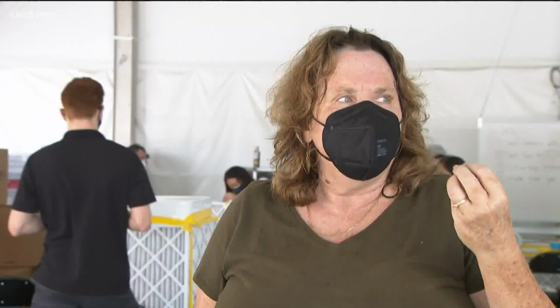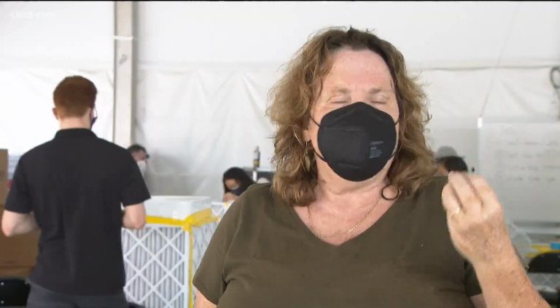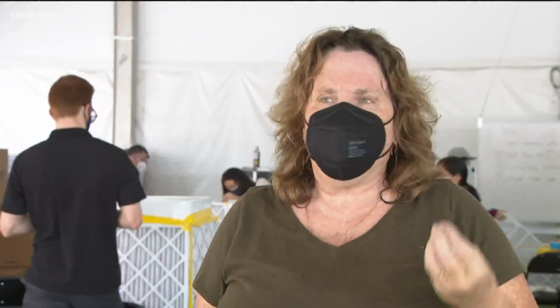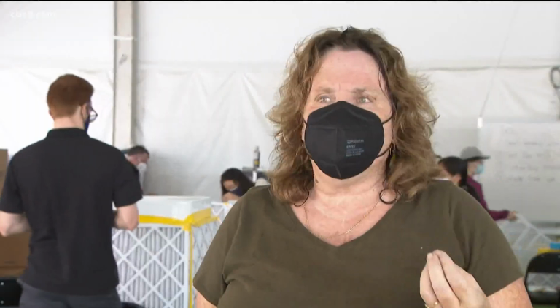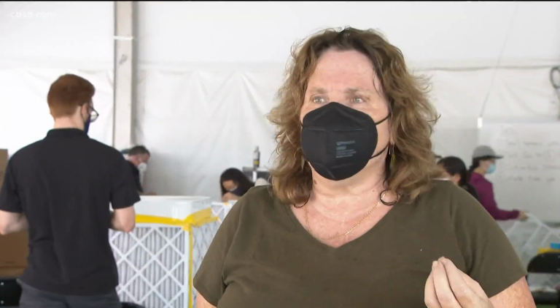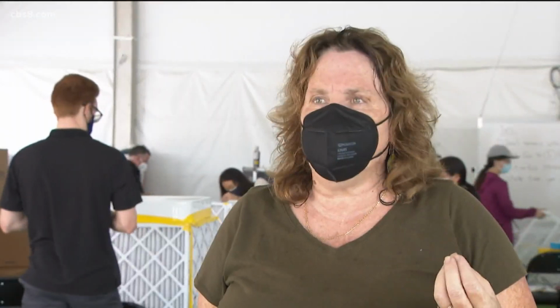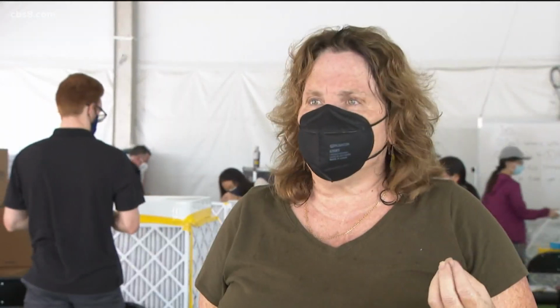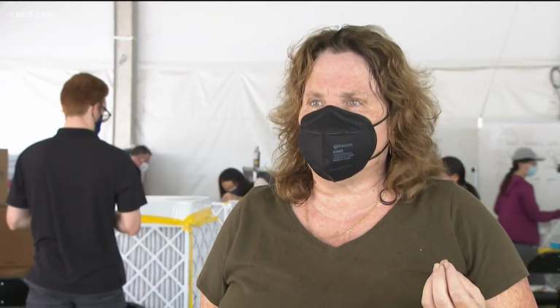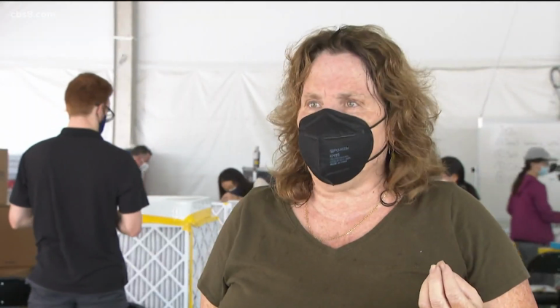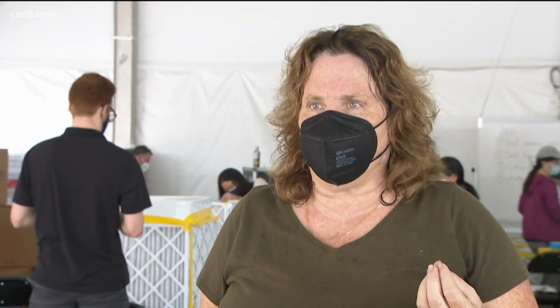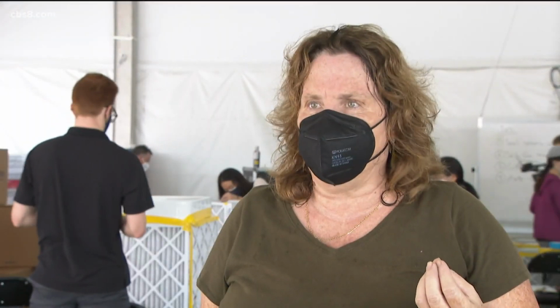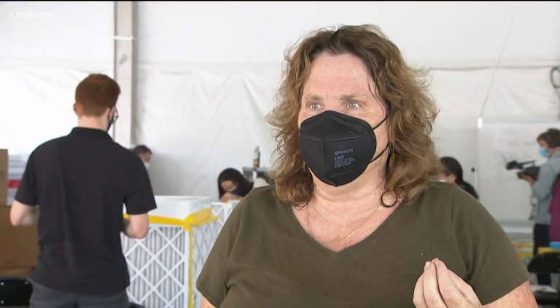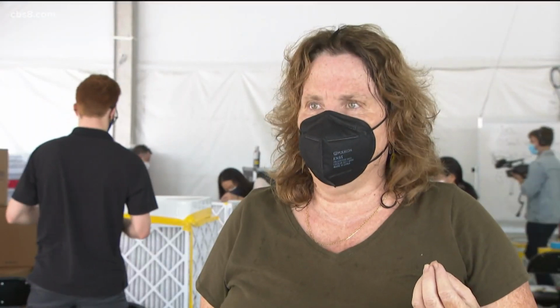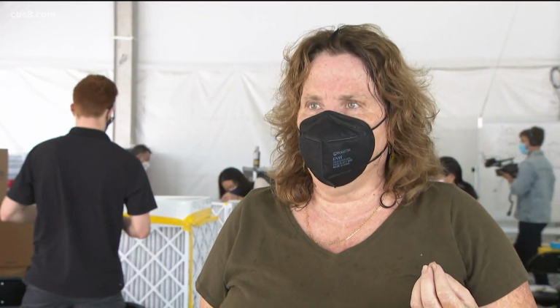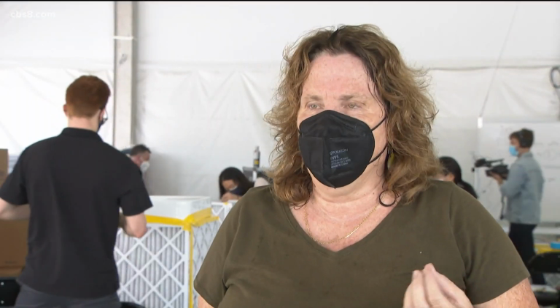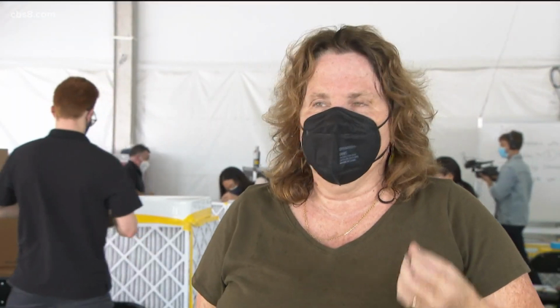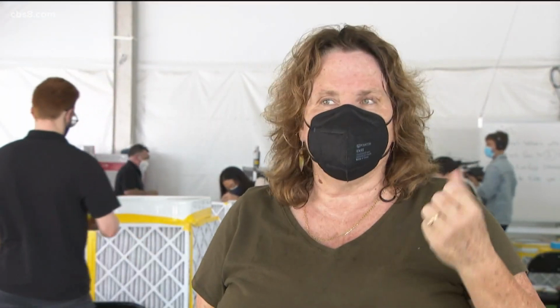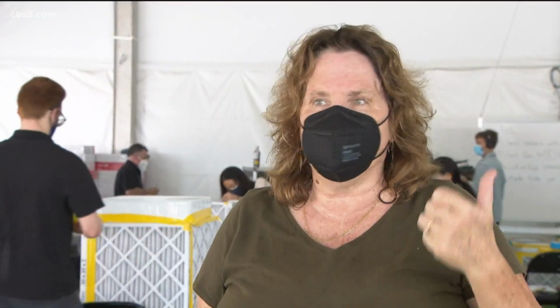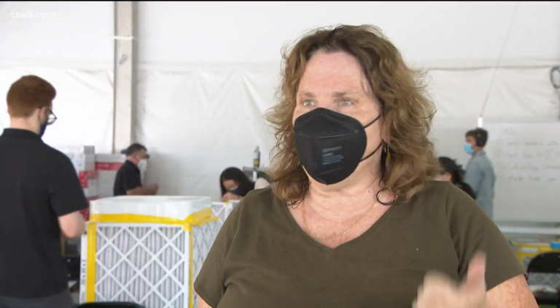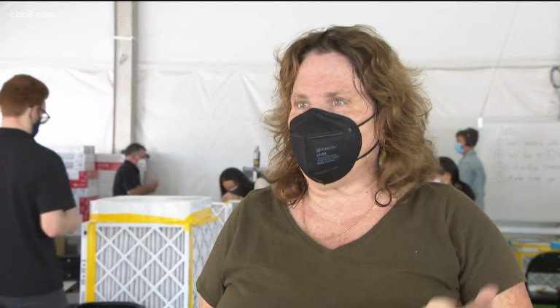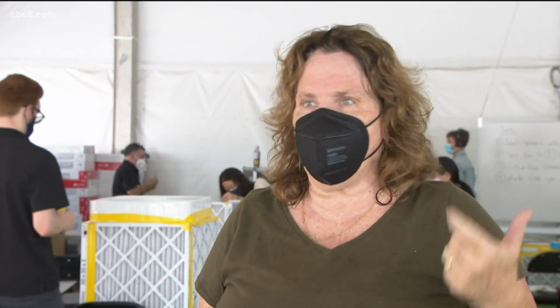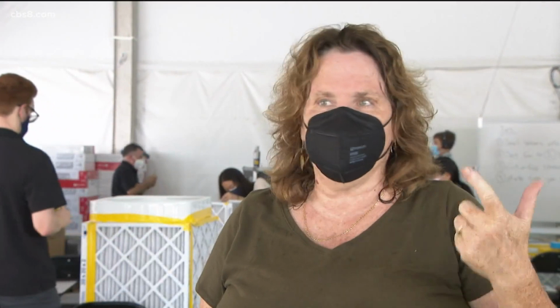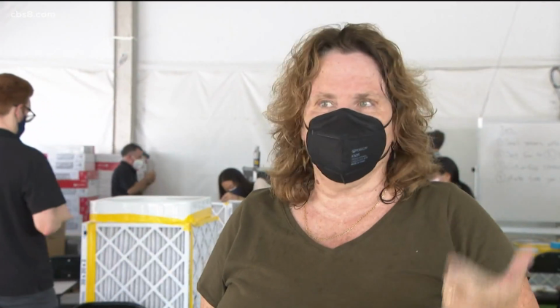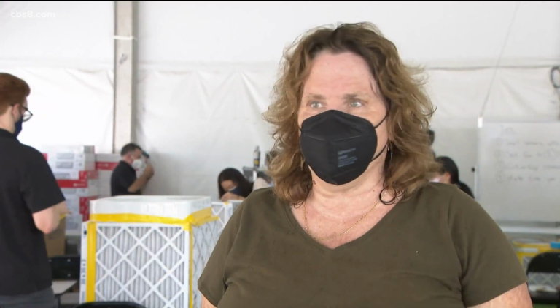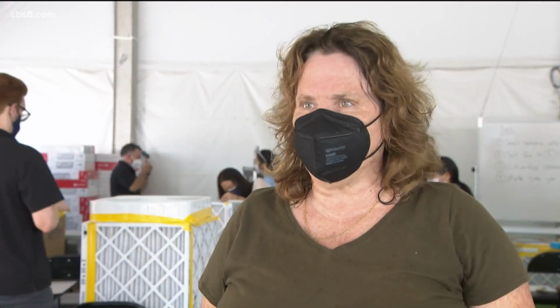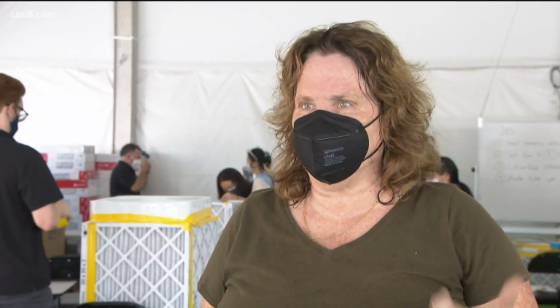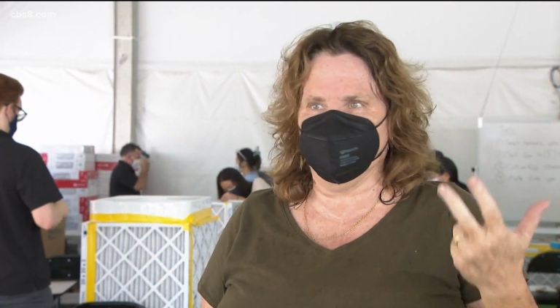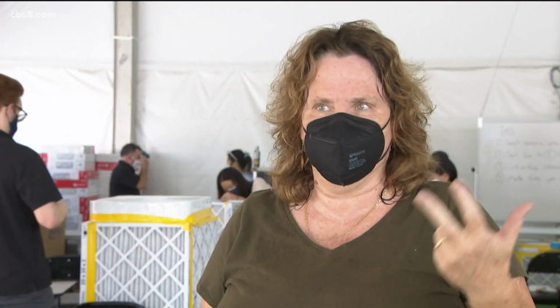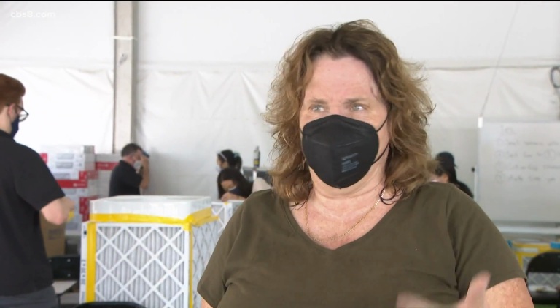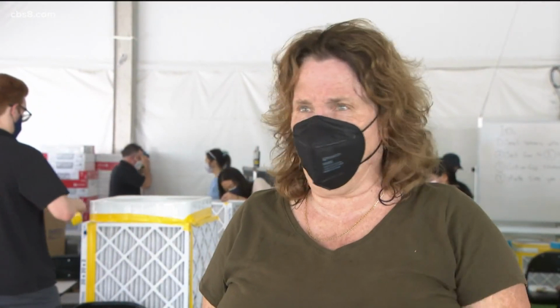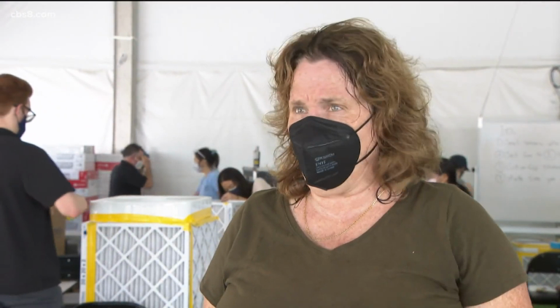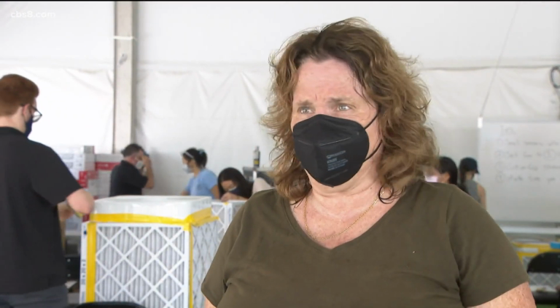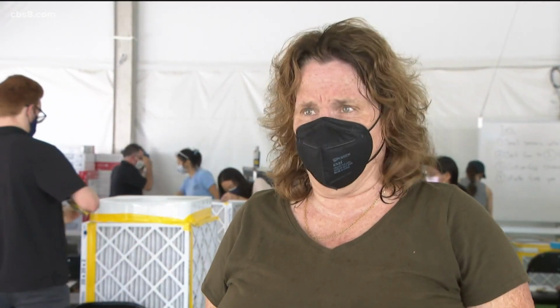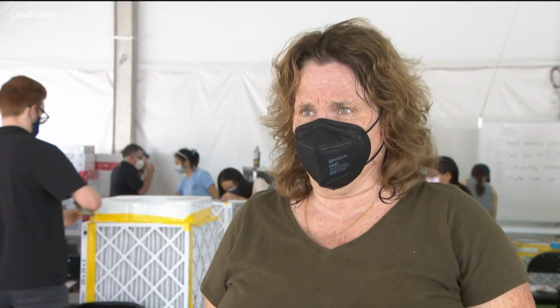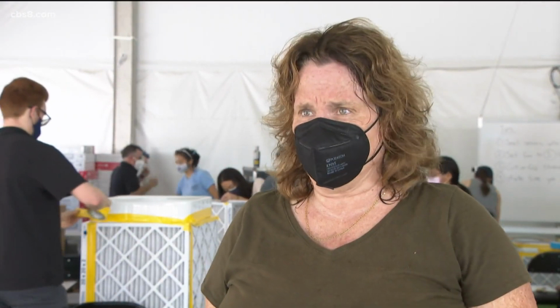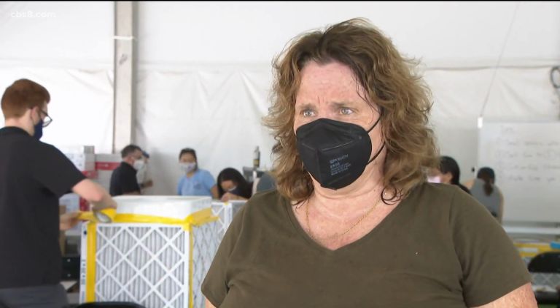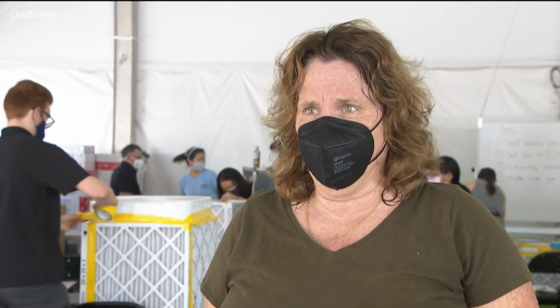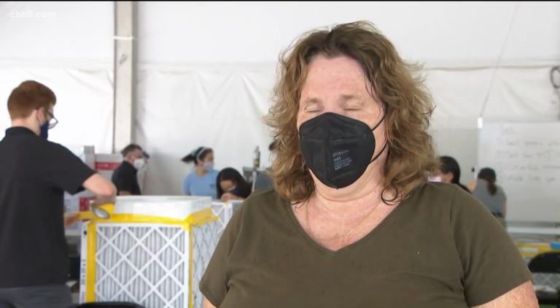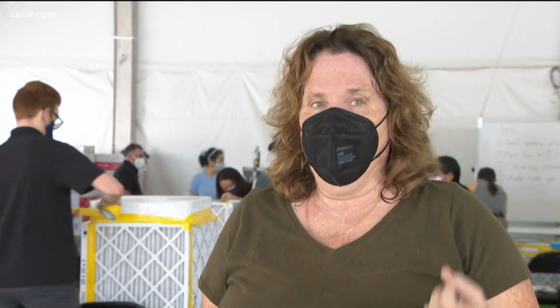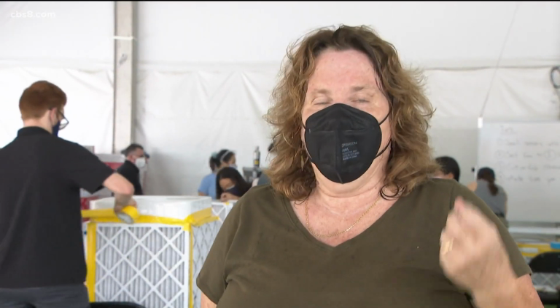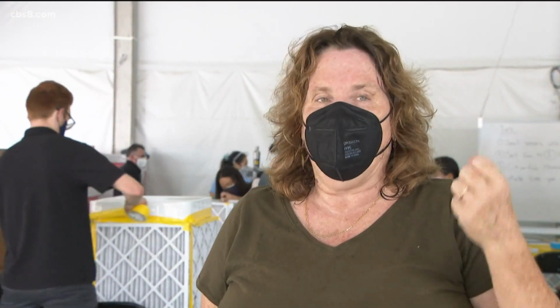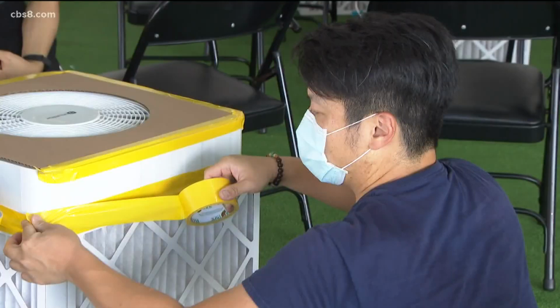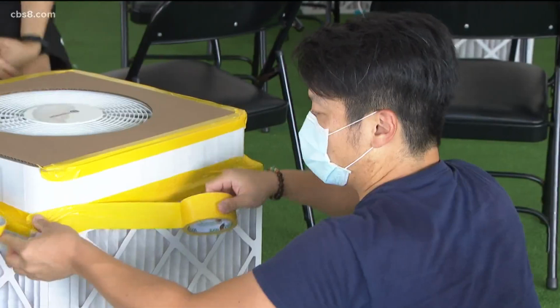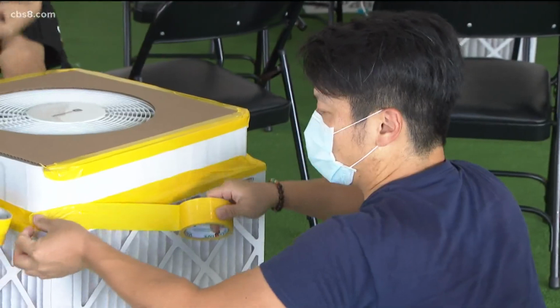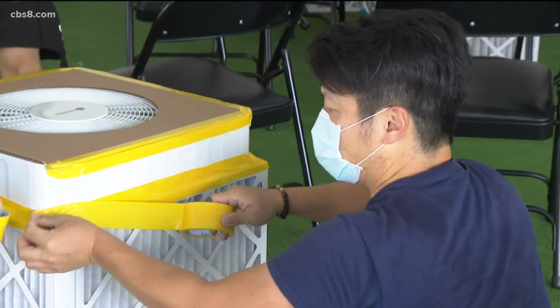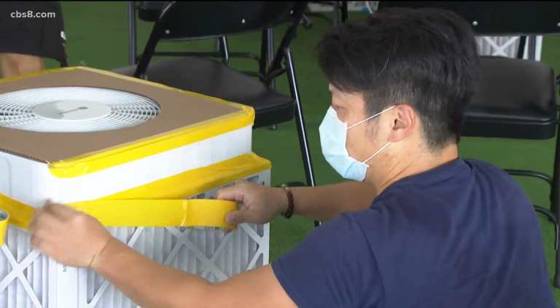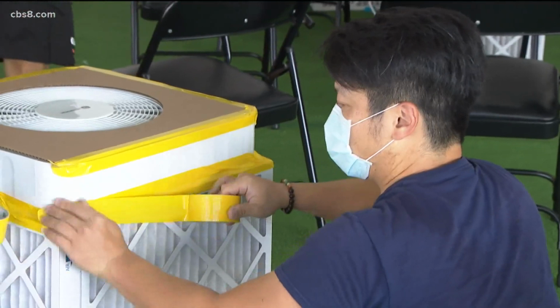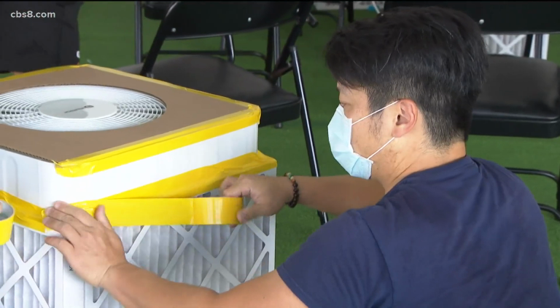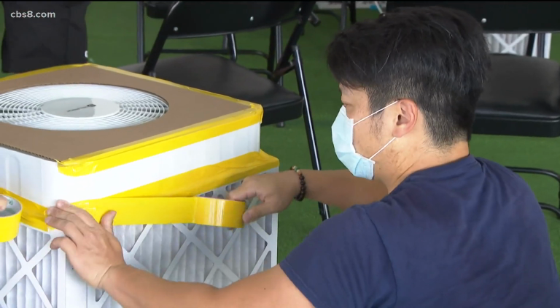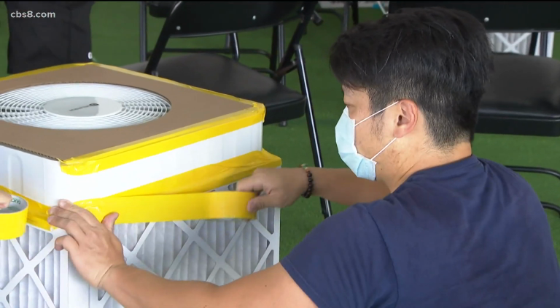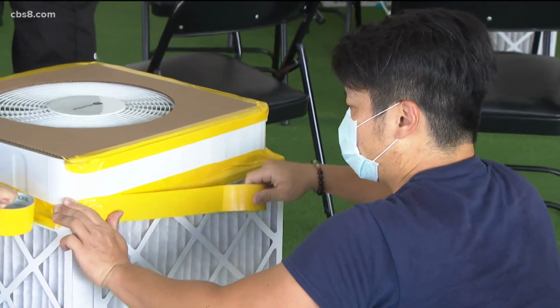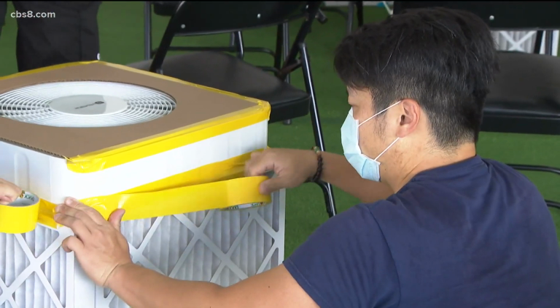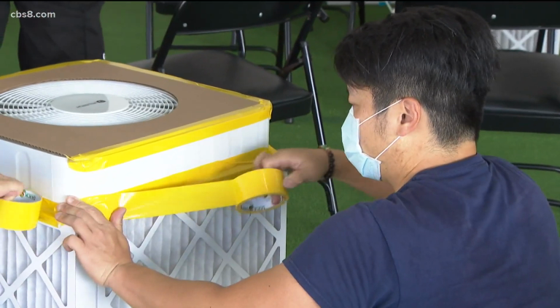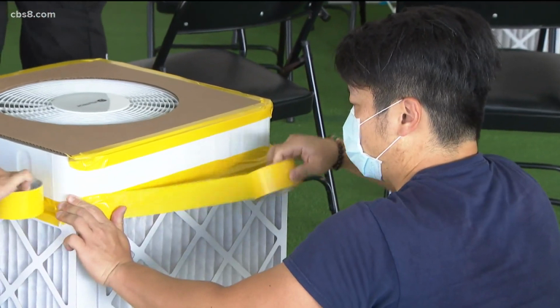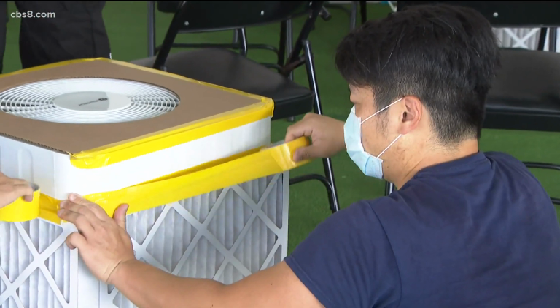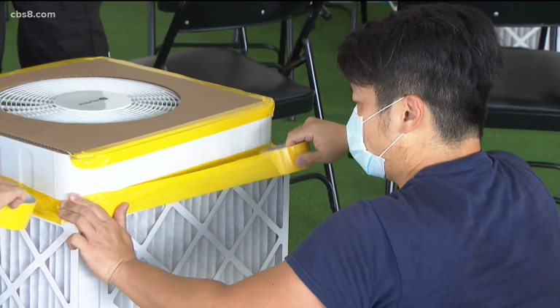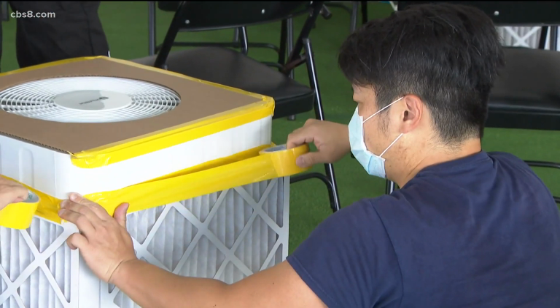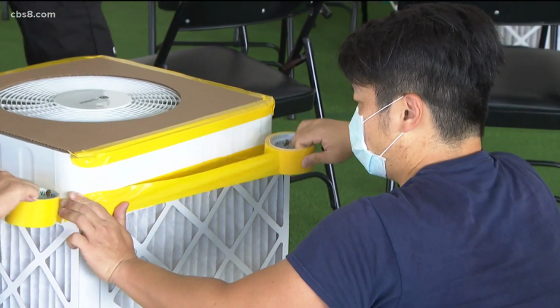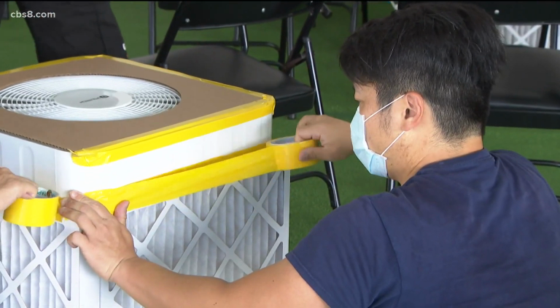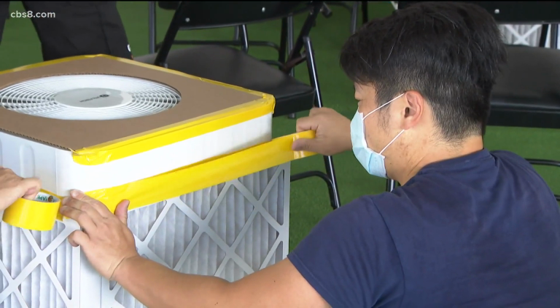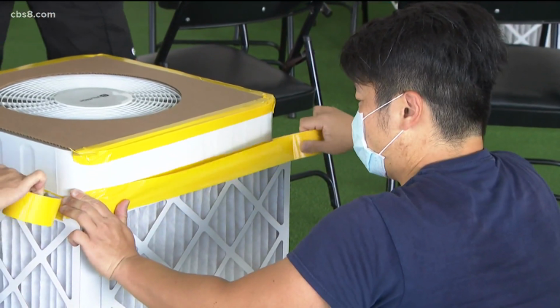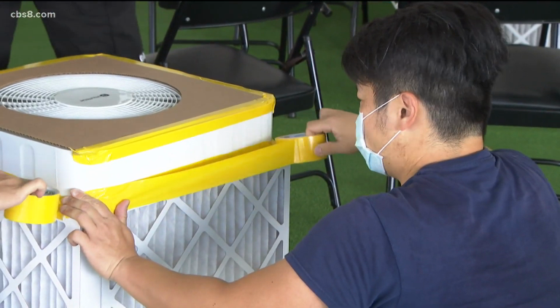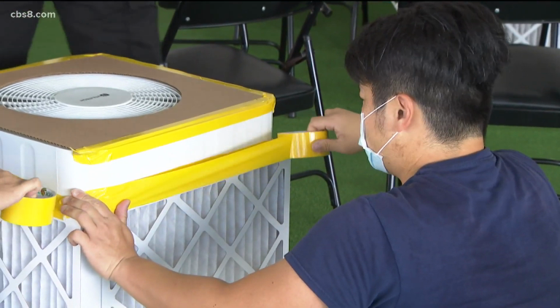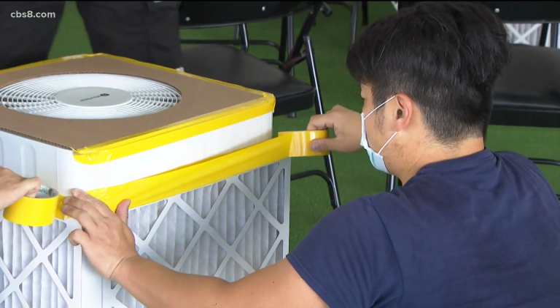People don't know they're sick, so they're not coughing, they're not sneezing, they don't have a temperature, and they're producing aerosols which are like cigarette smoke.